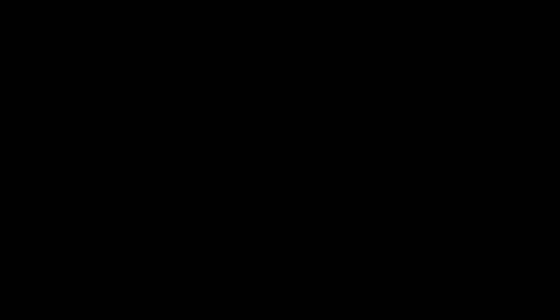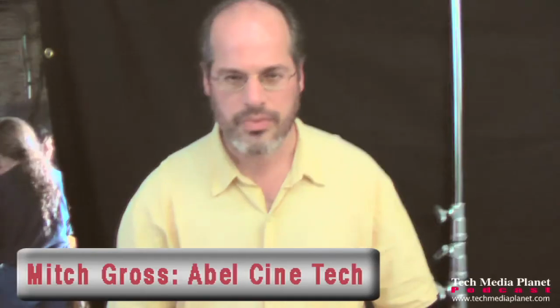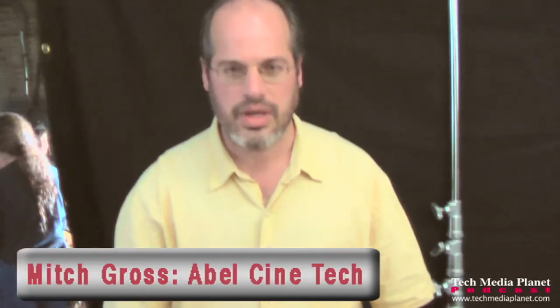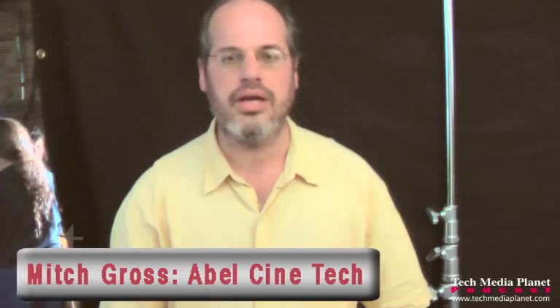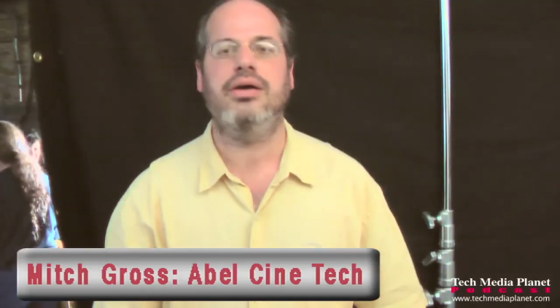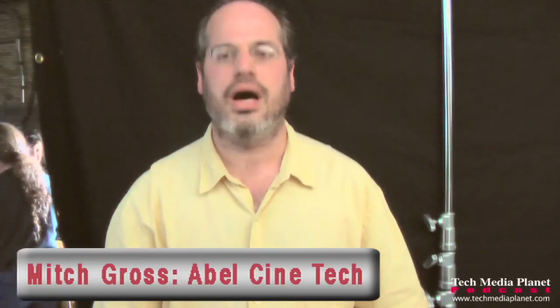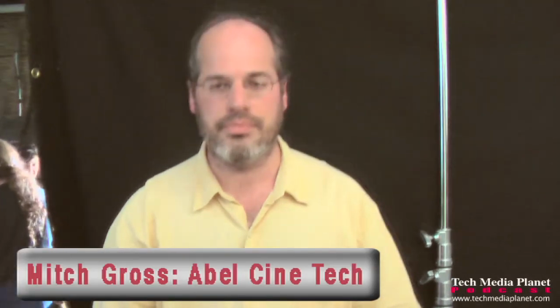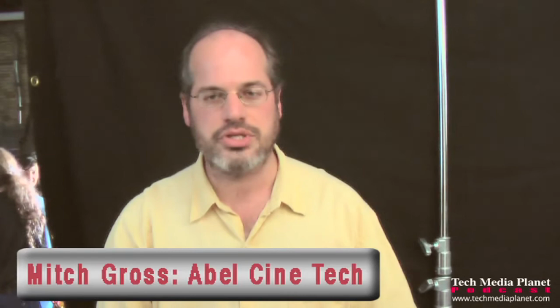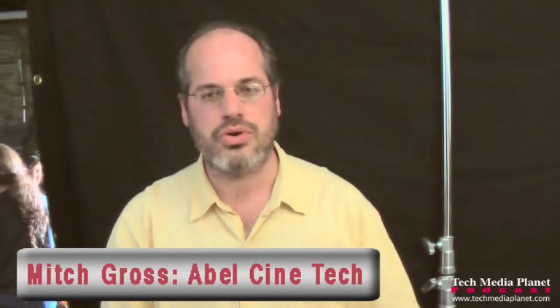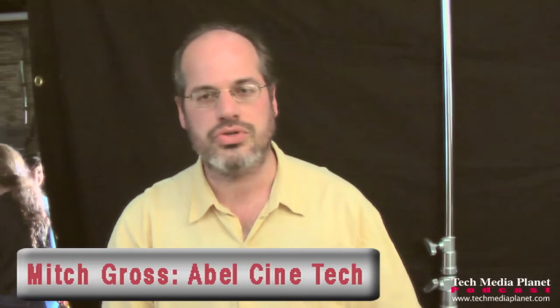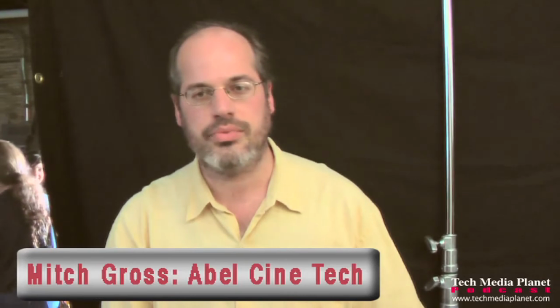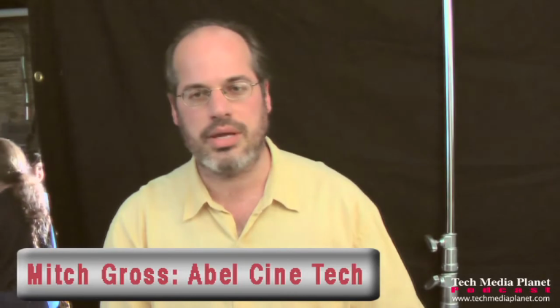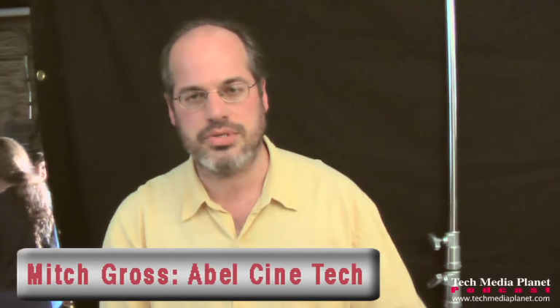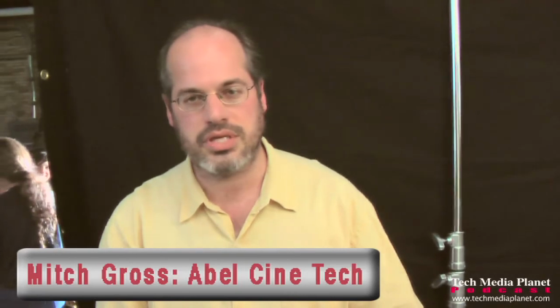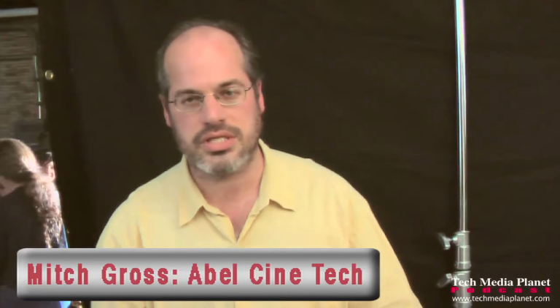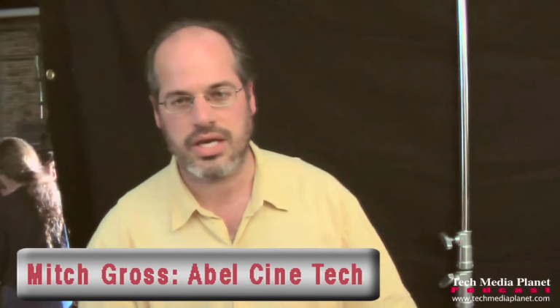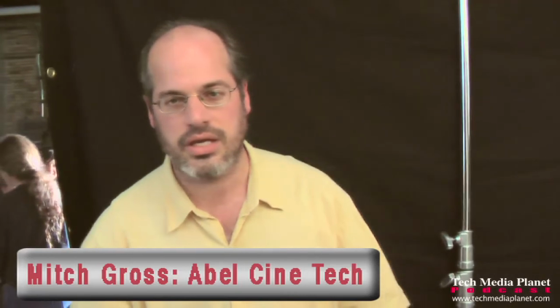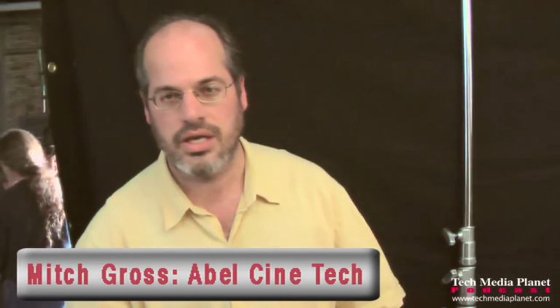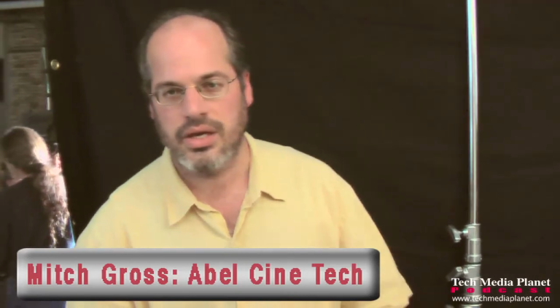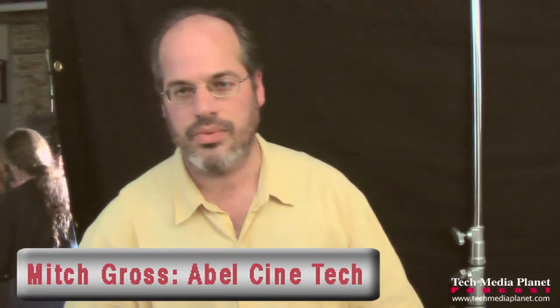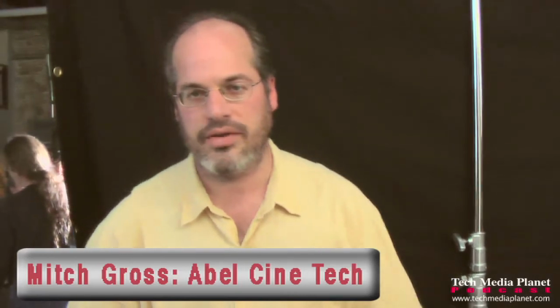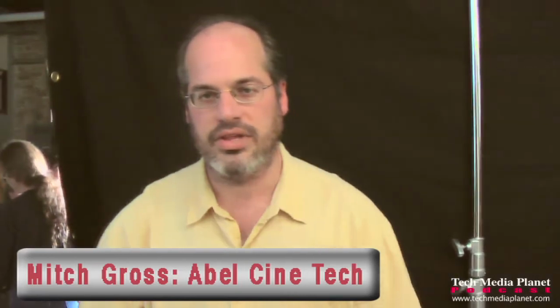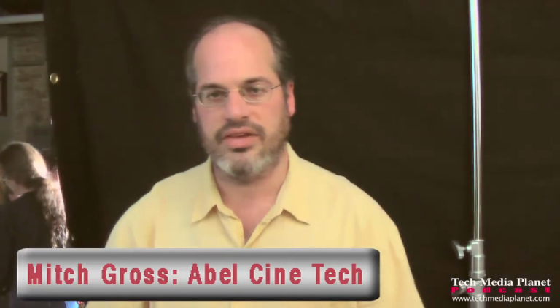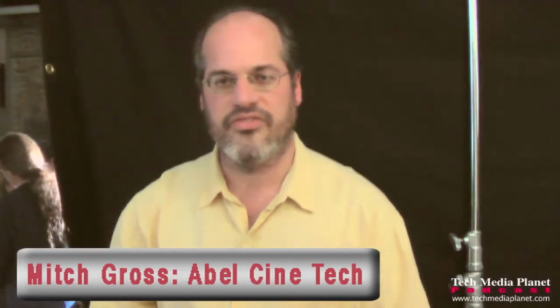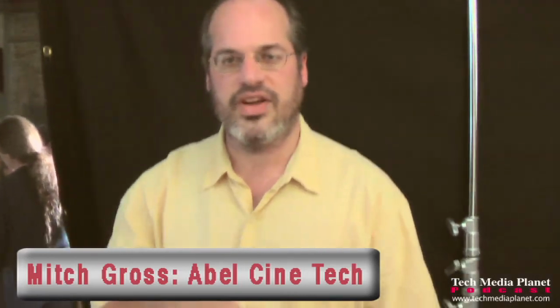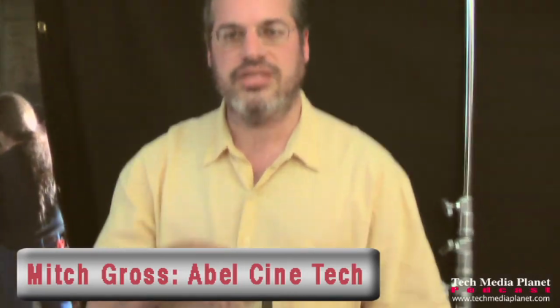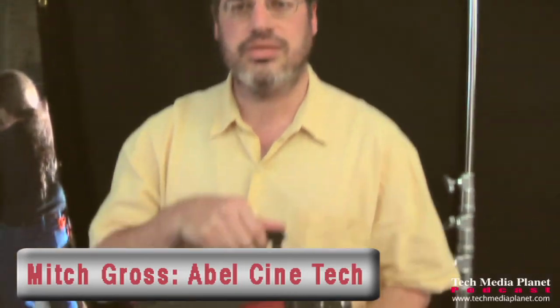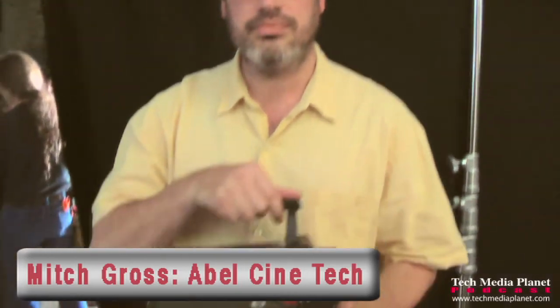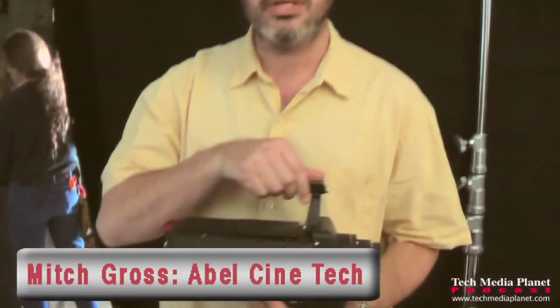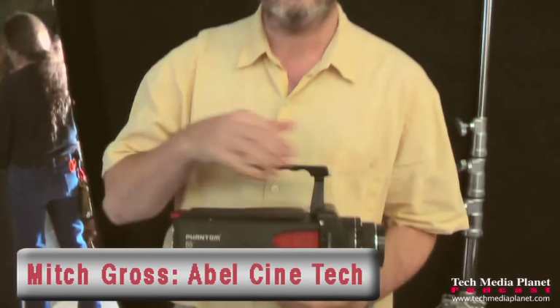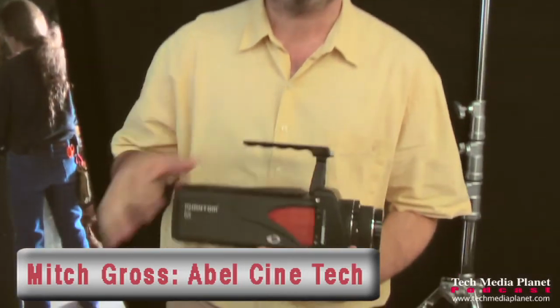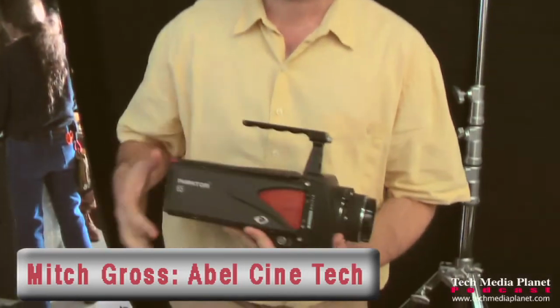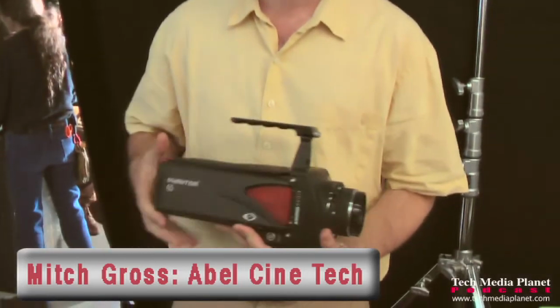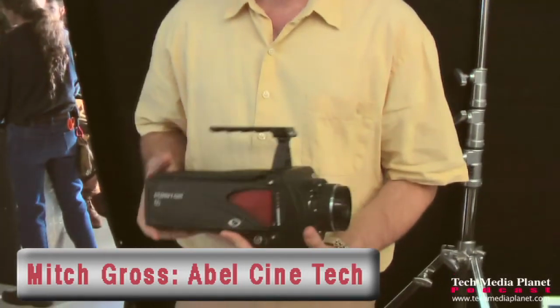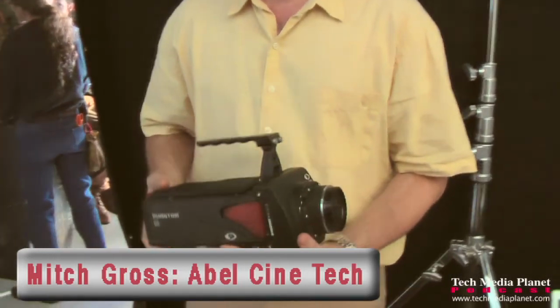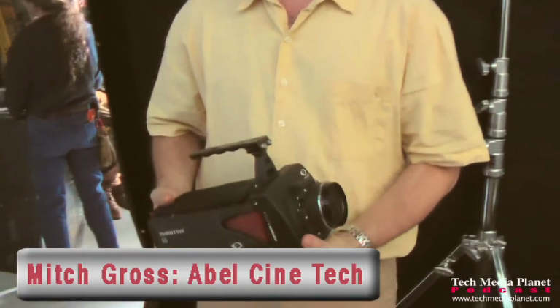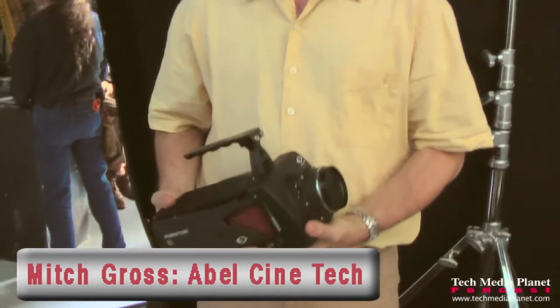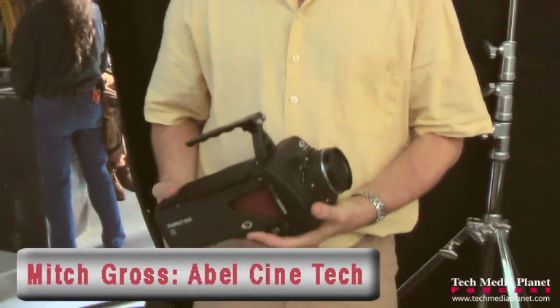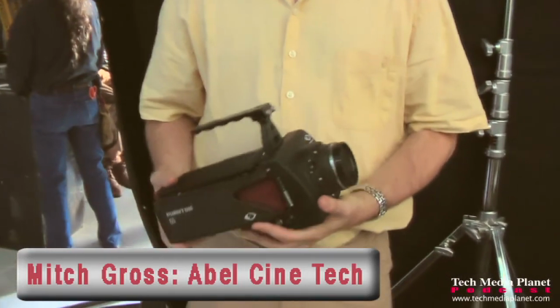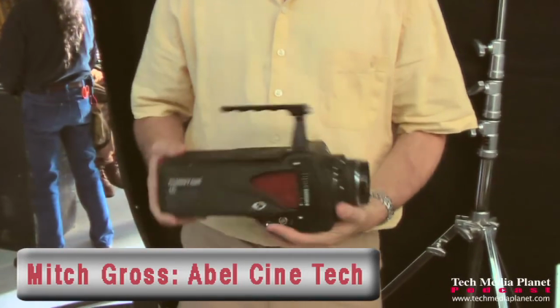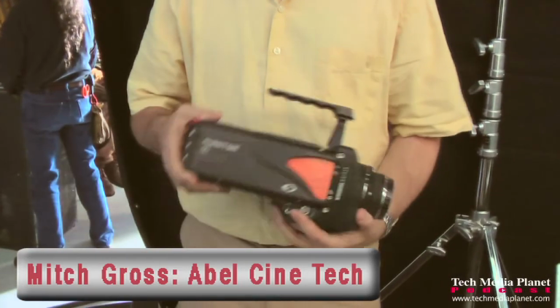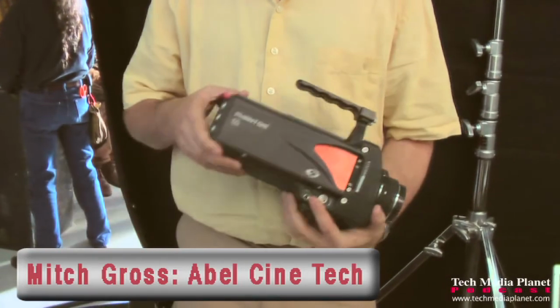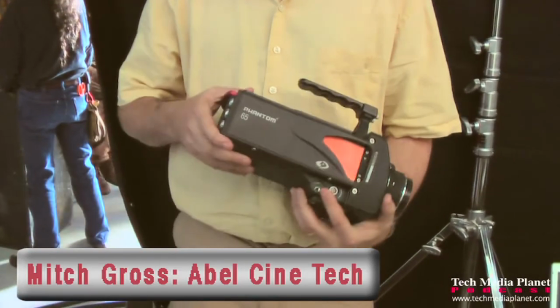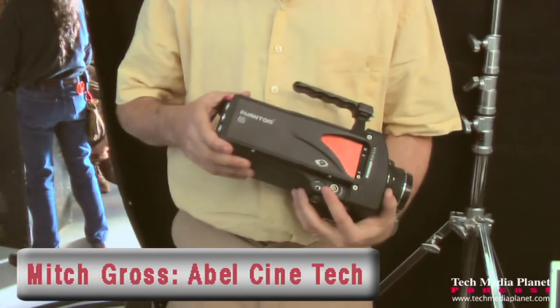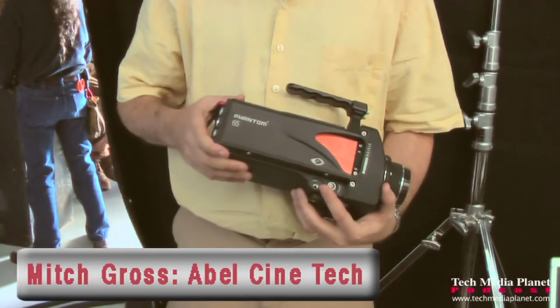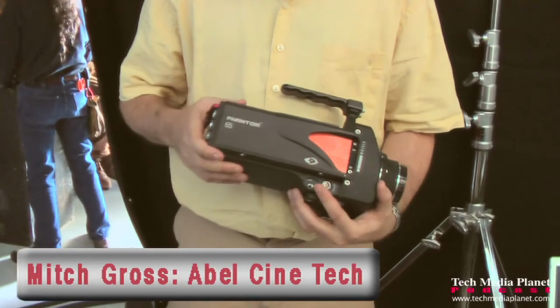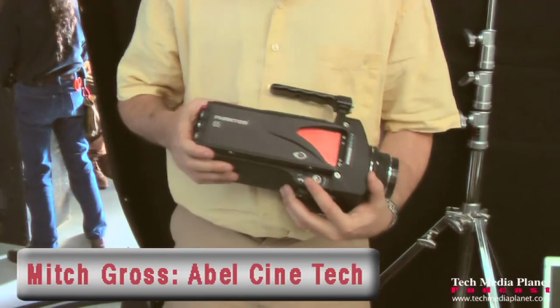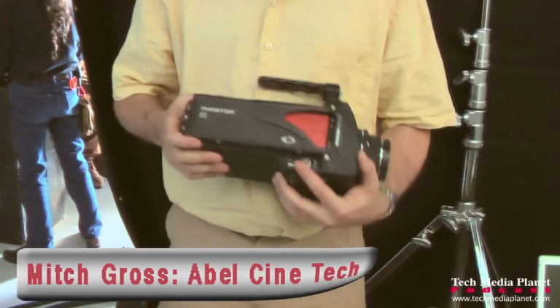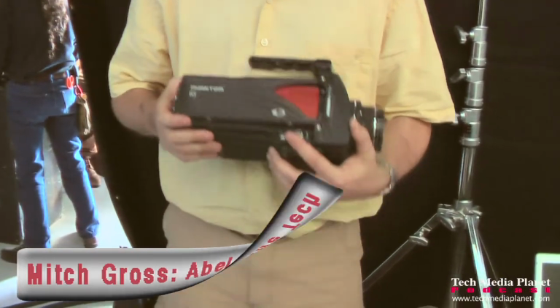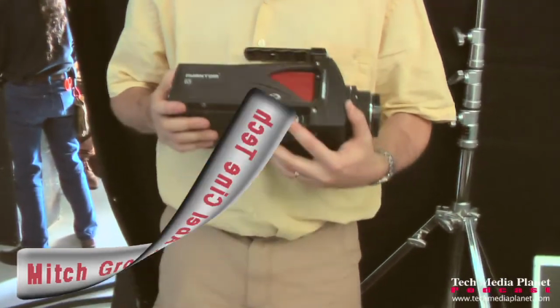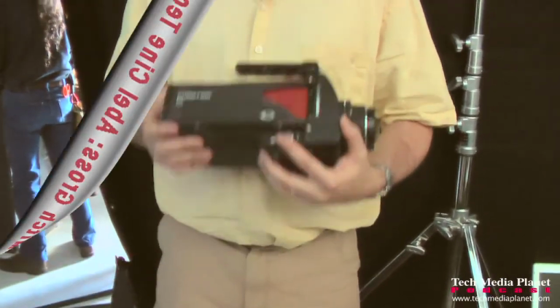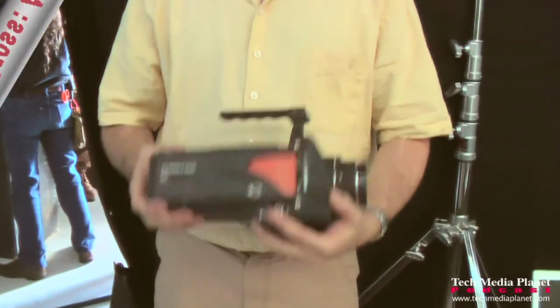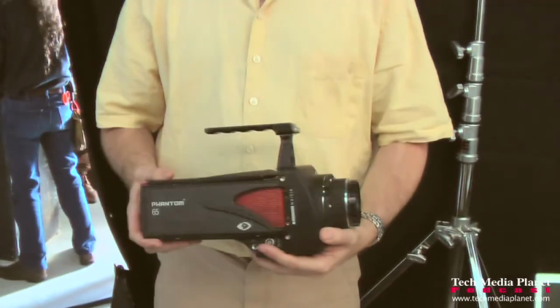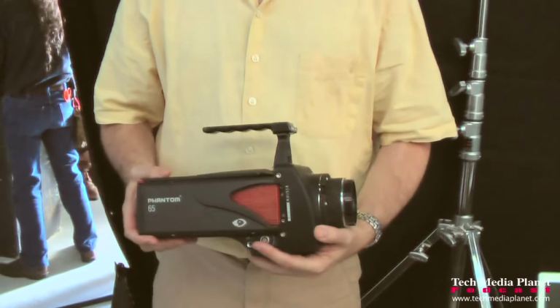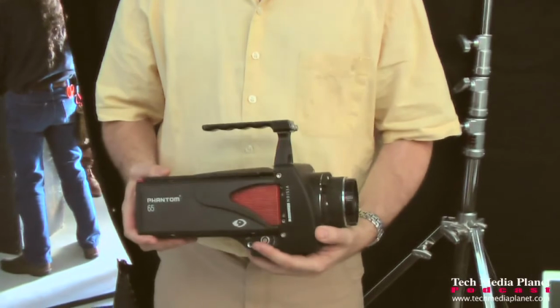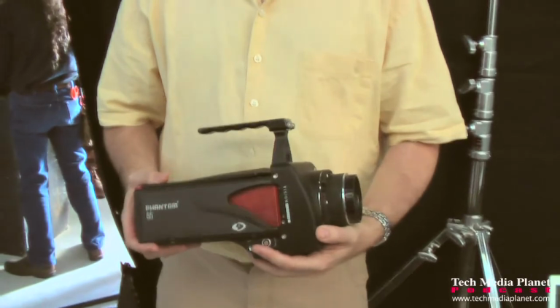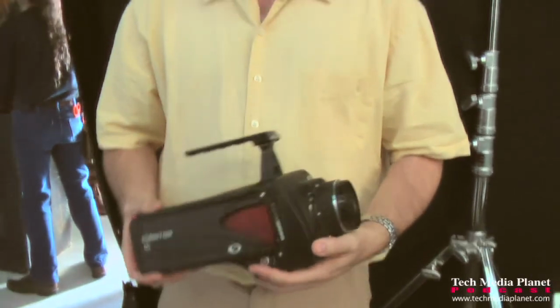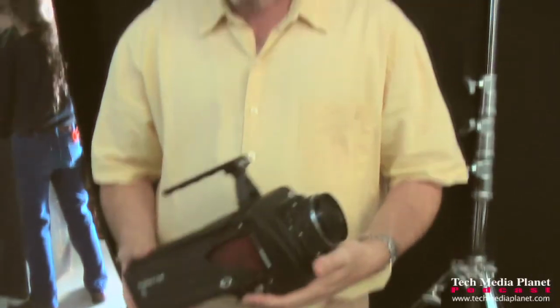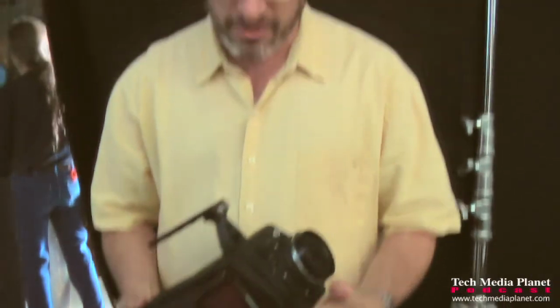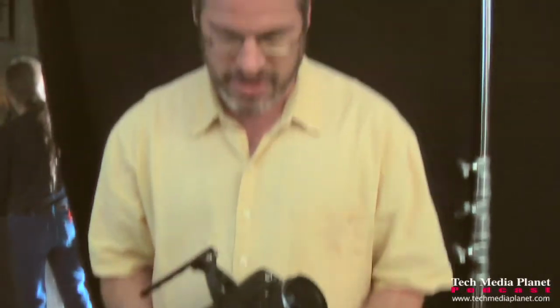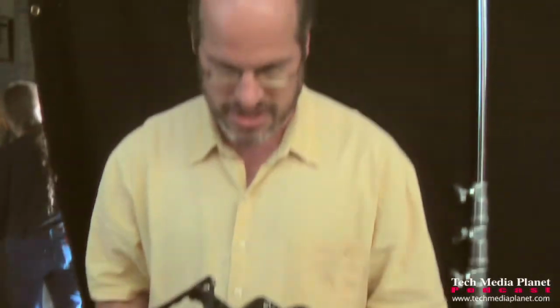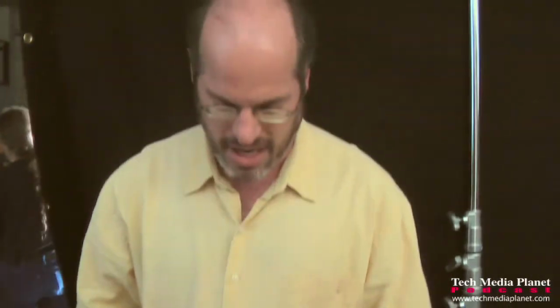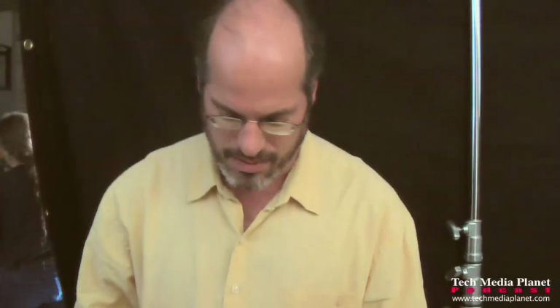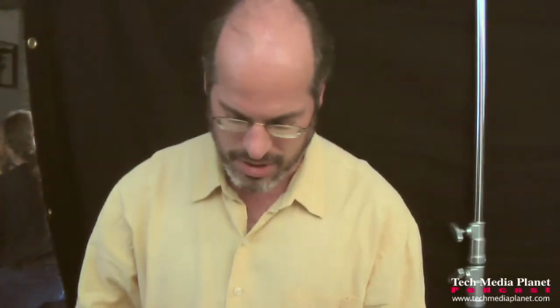Hey, I'm Mitch Gross from Able Cinetech. We have the Phantom 65 from Vision Research. This is my baby — I love this camera.